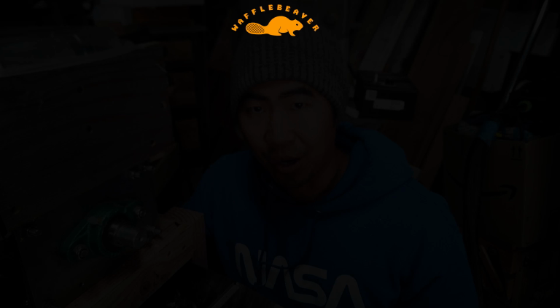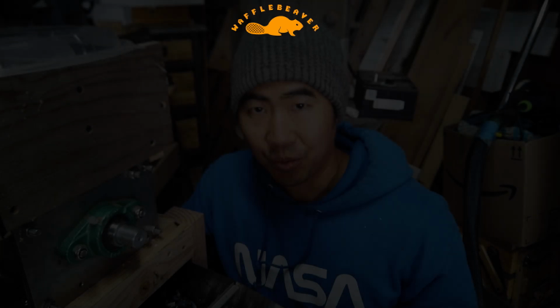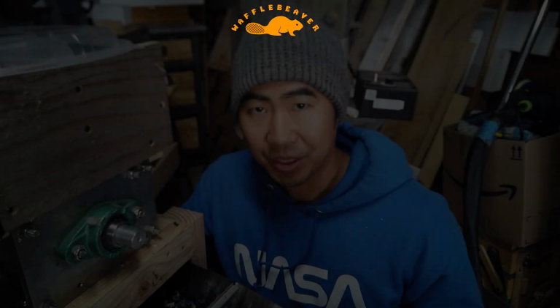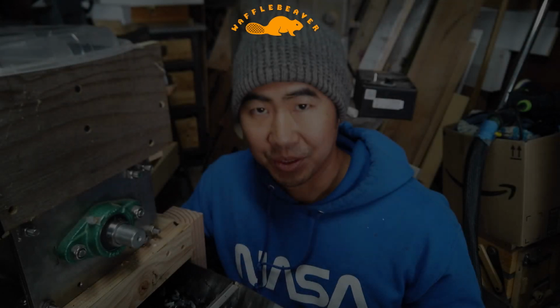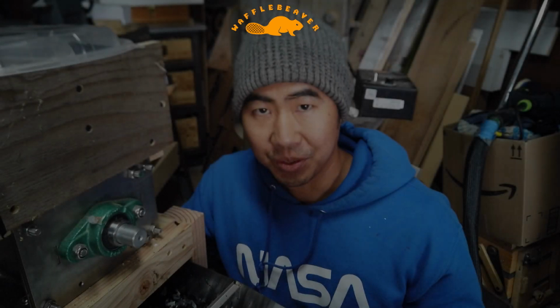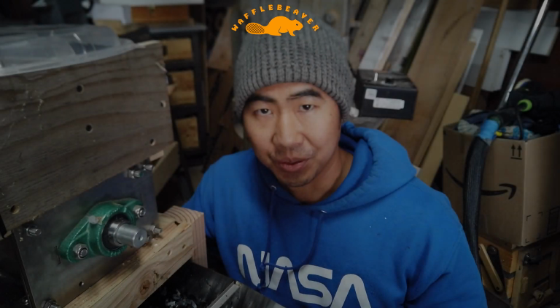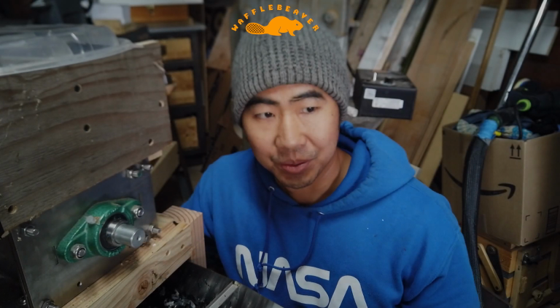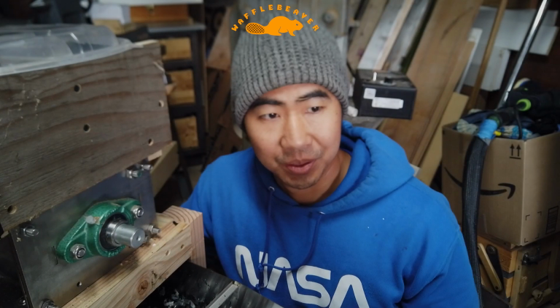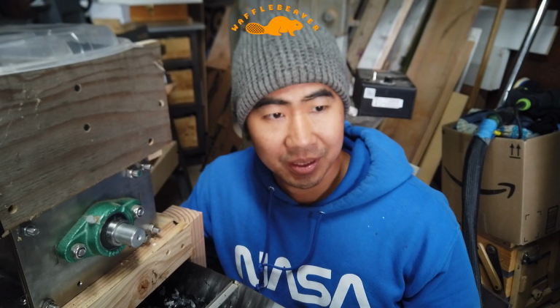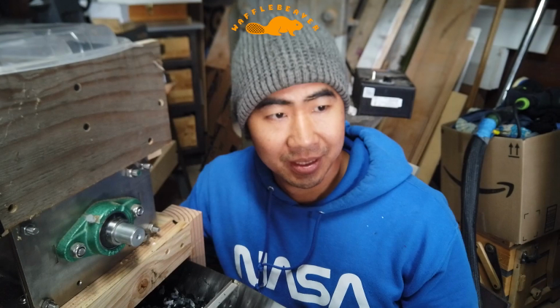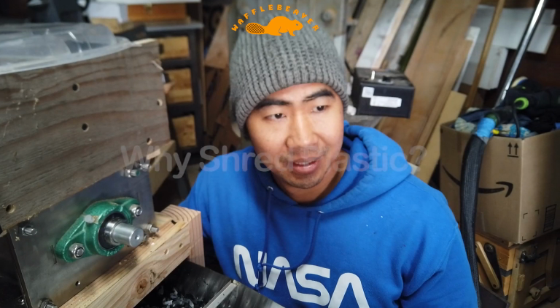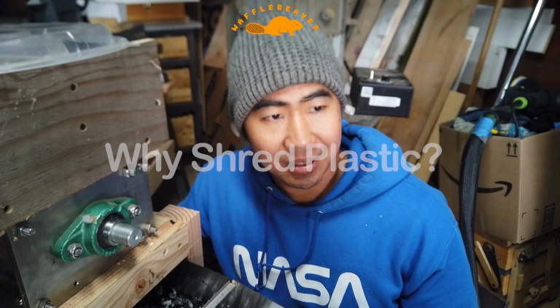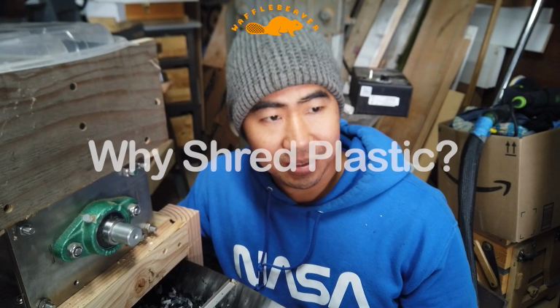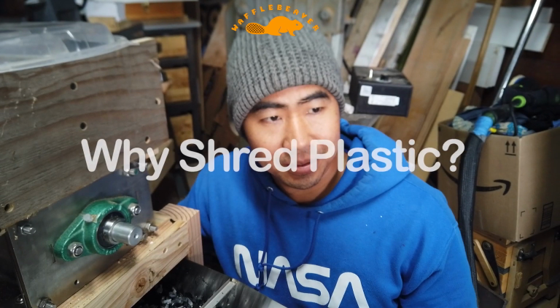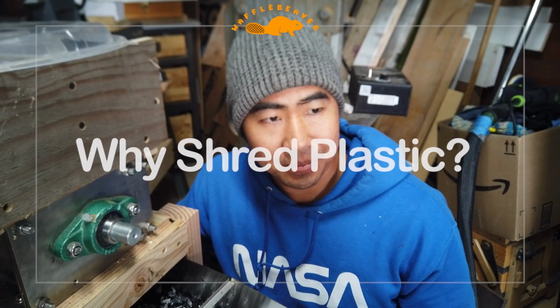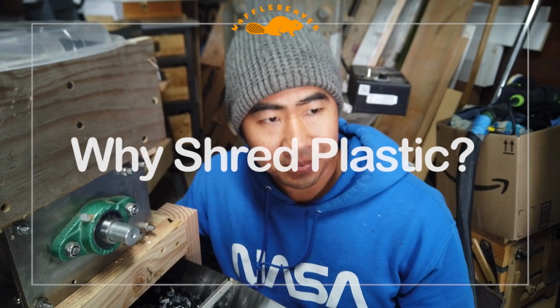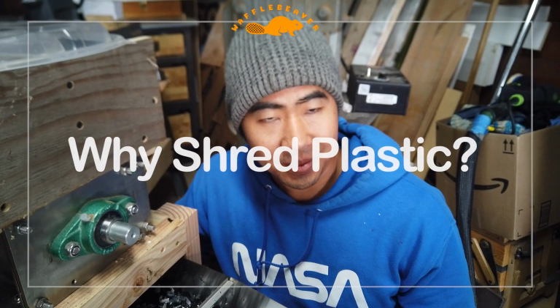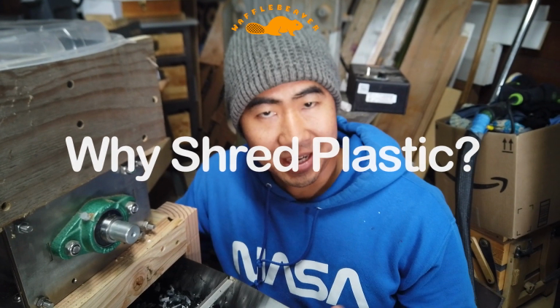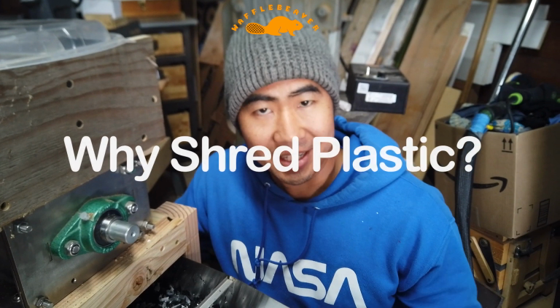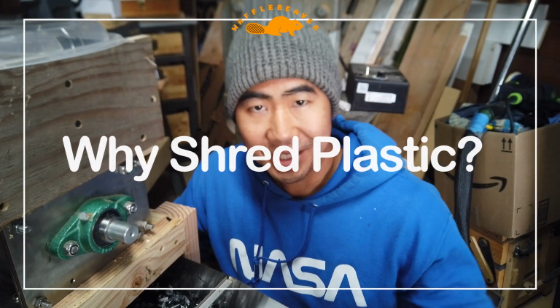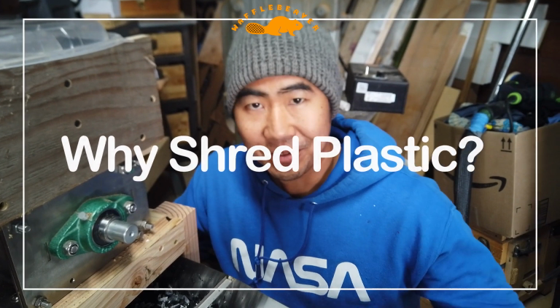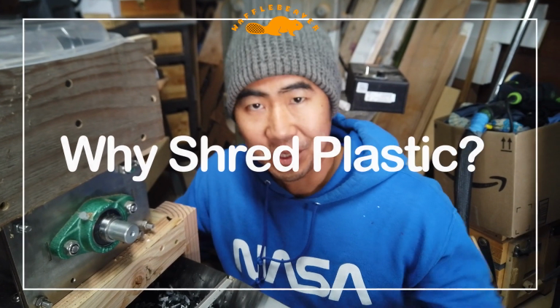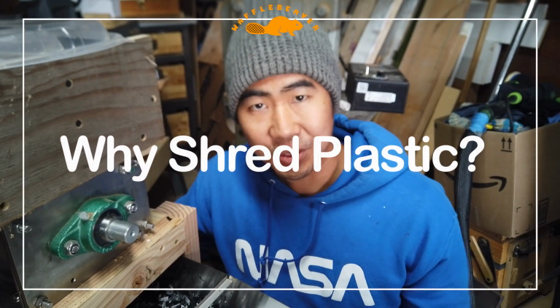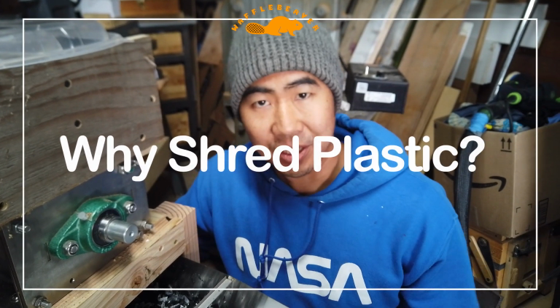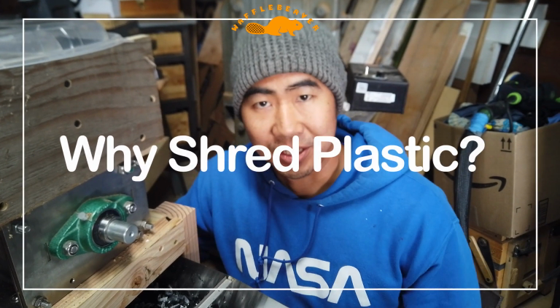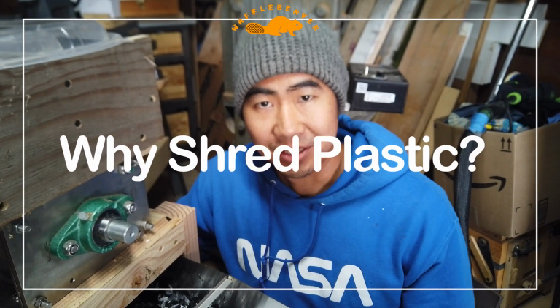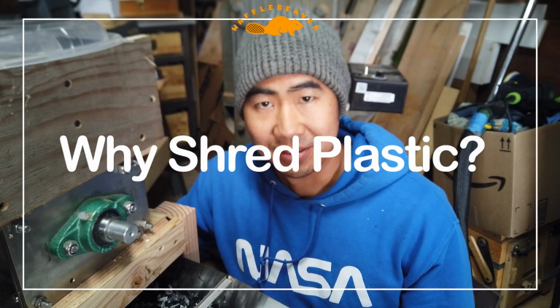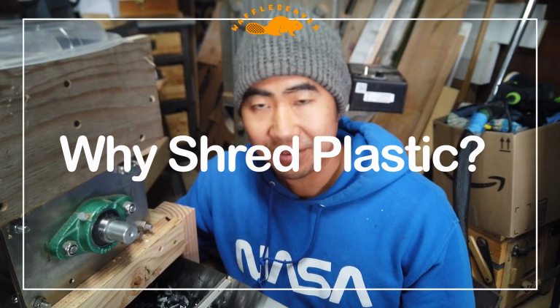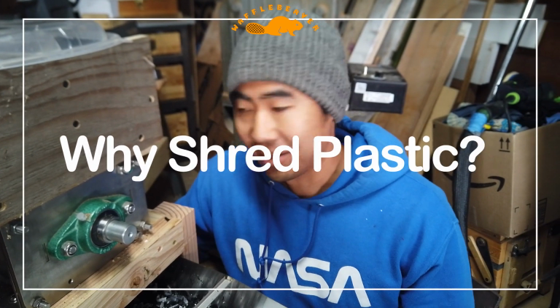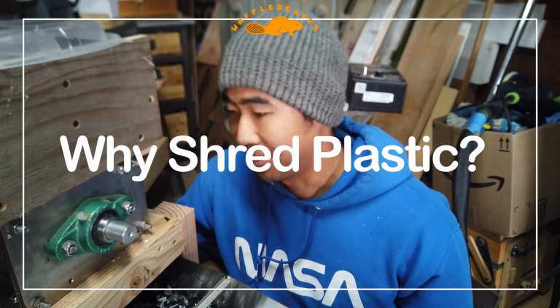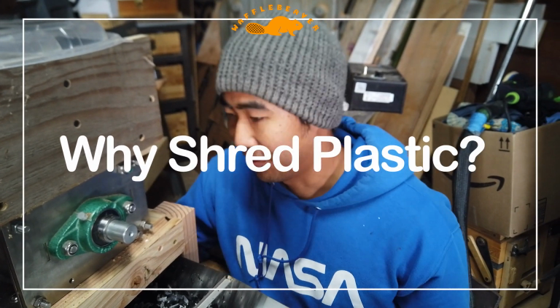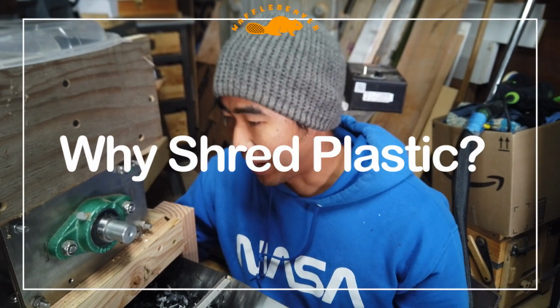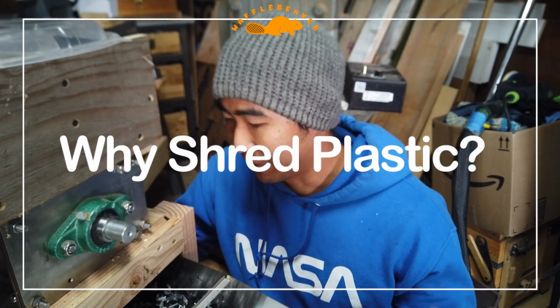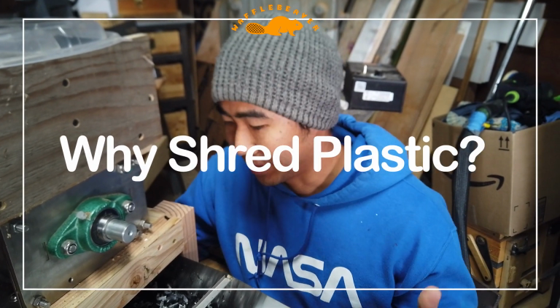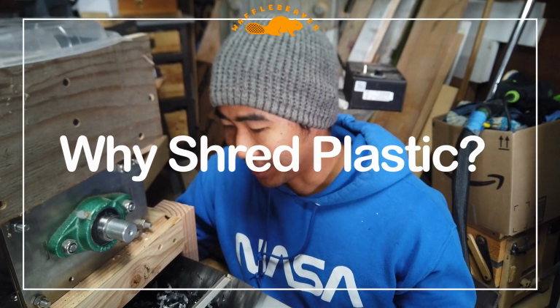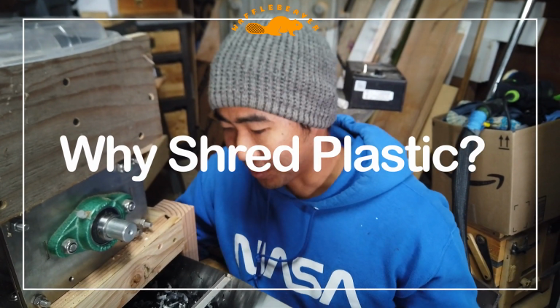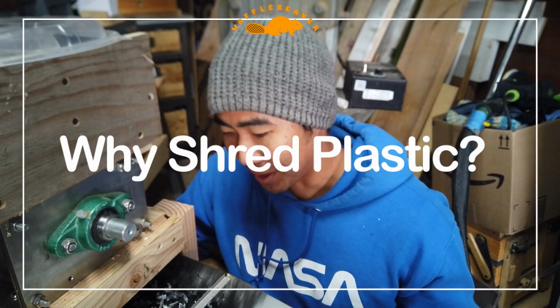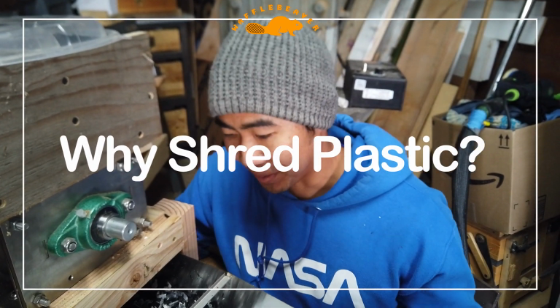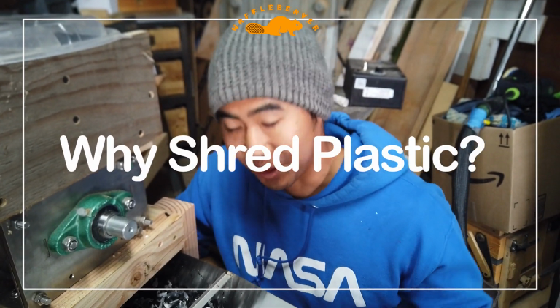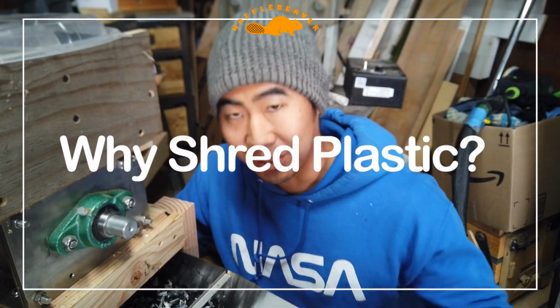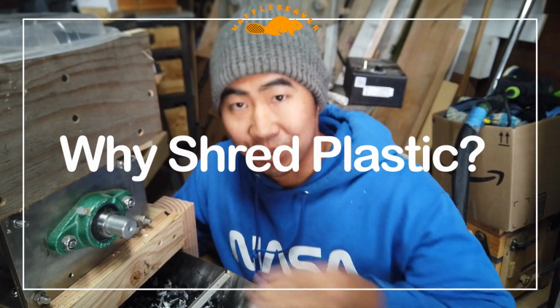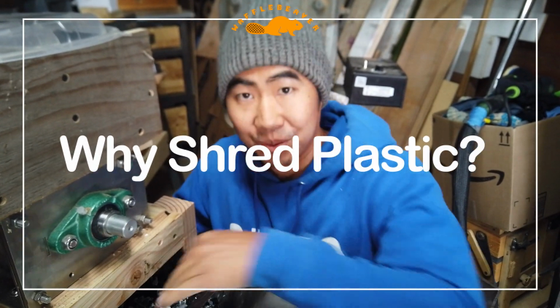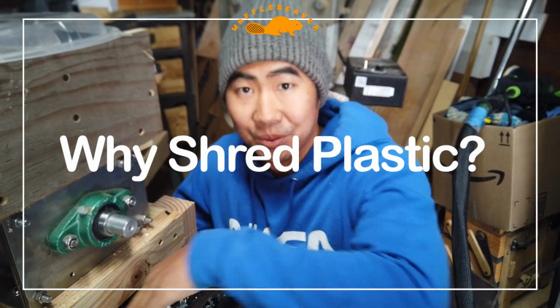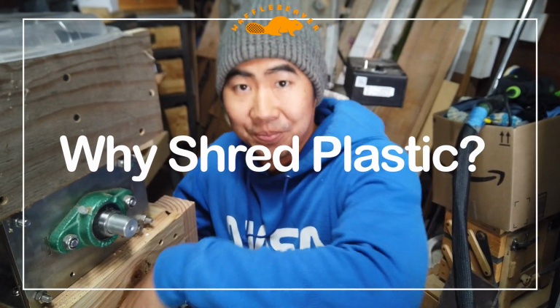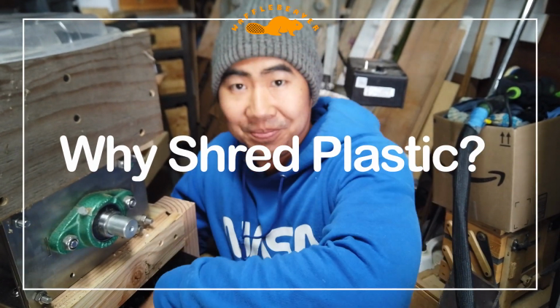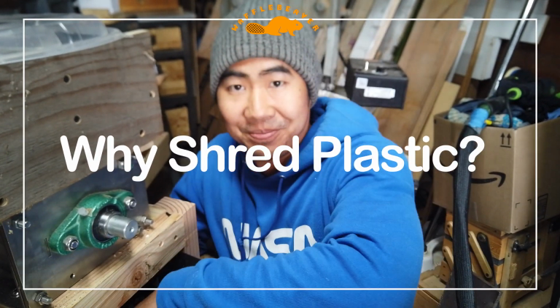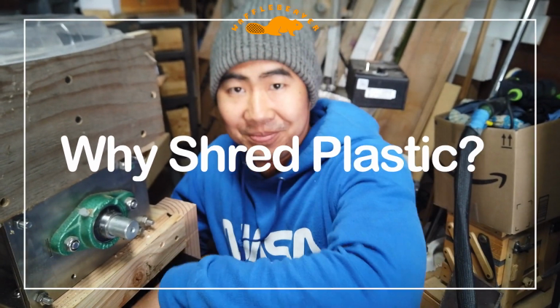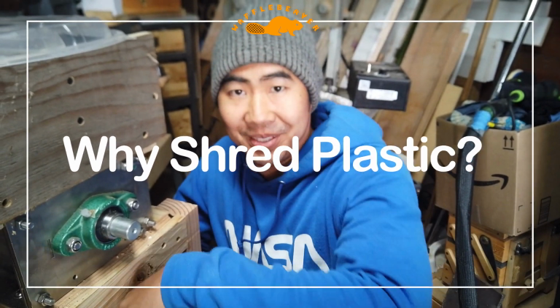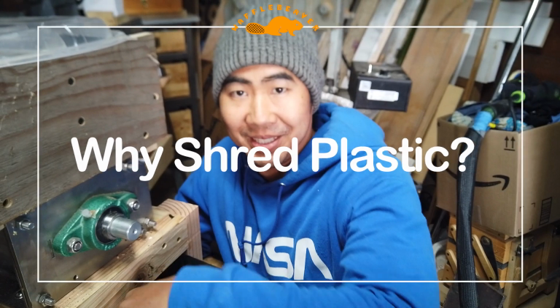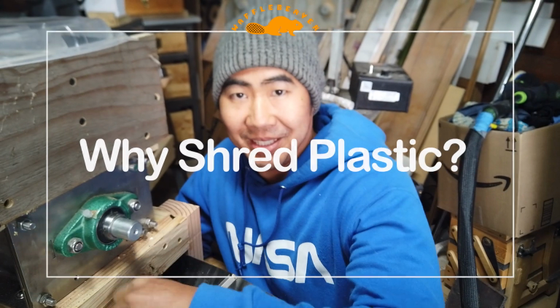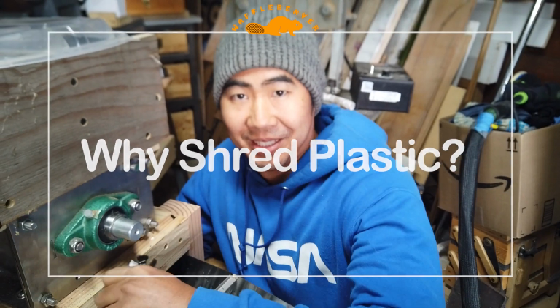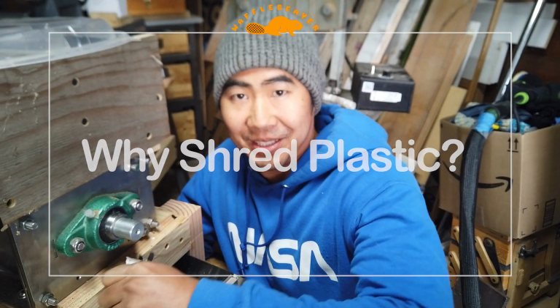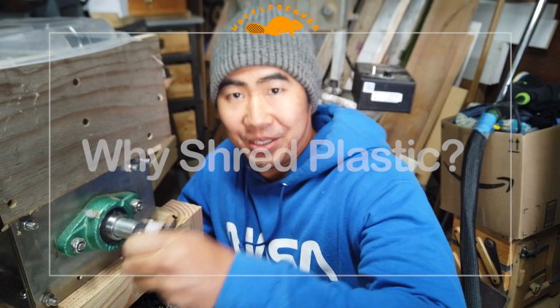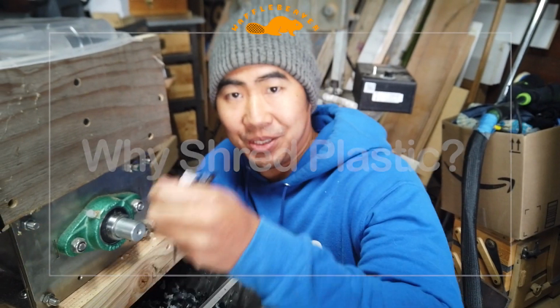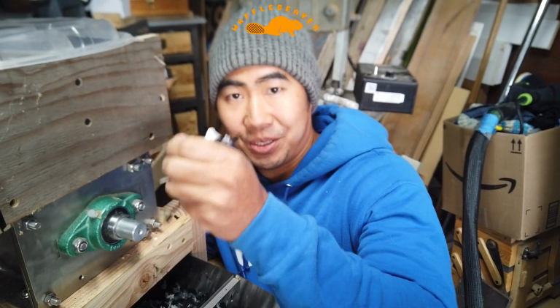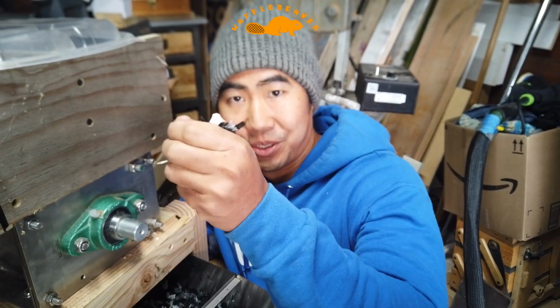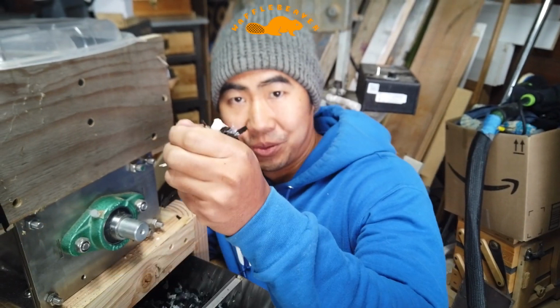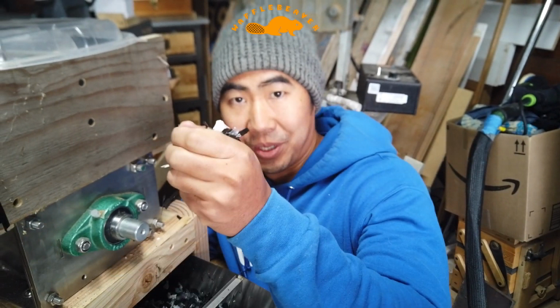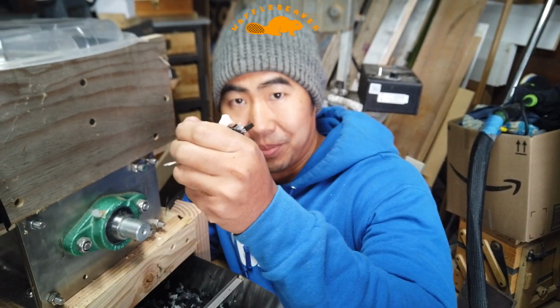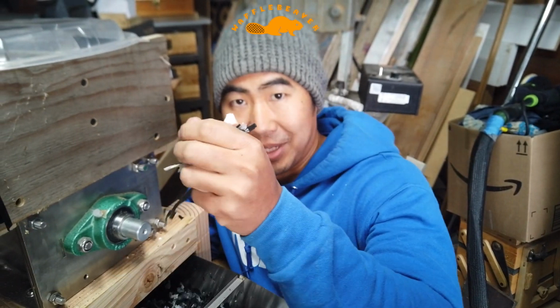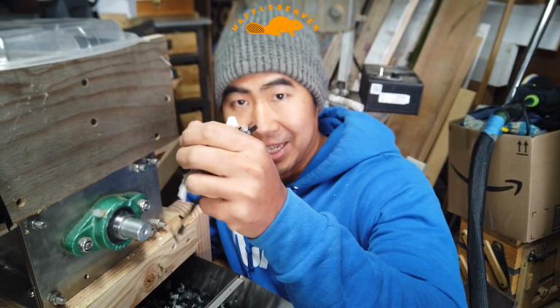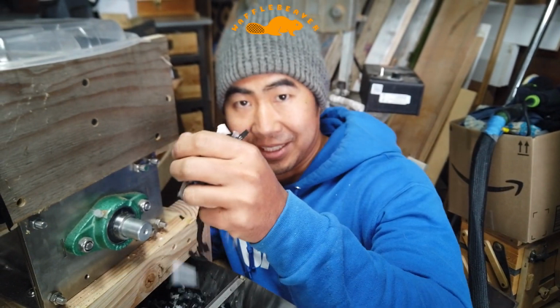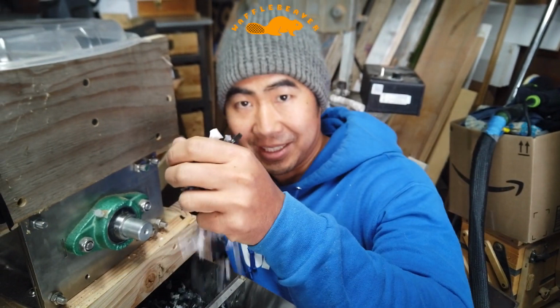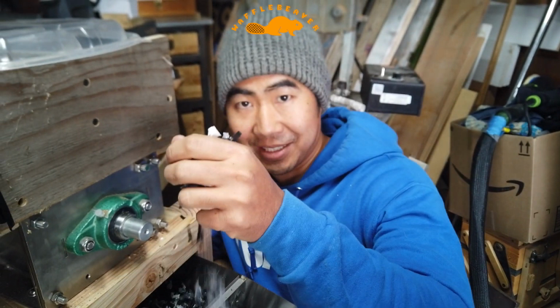I wanted to give an introduction of five reasons why I'm starting to shred plastic.